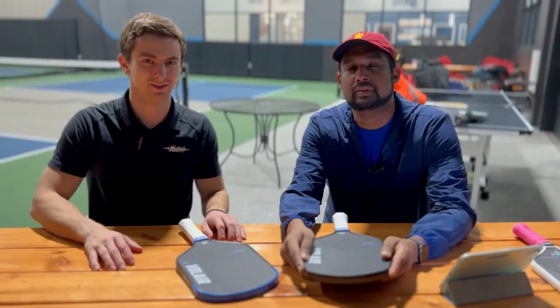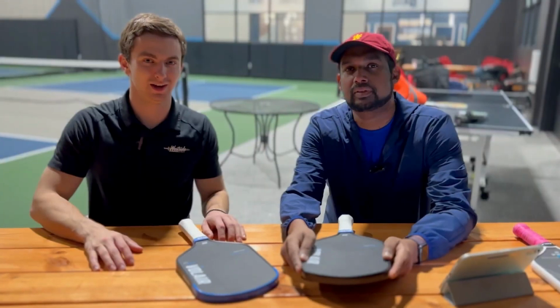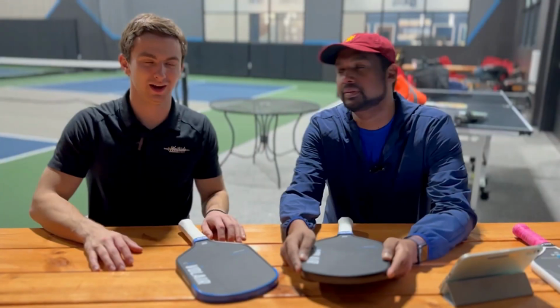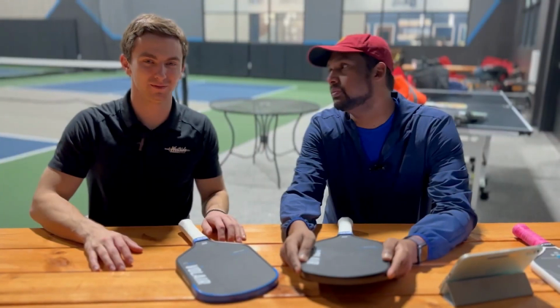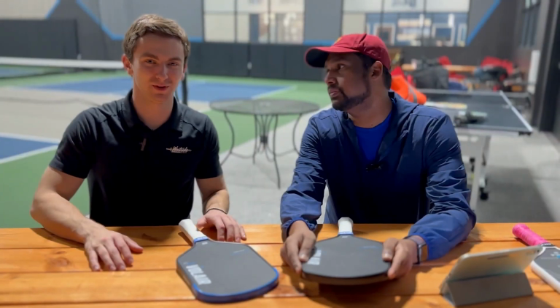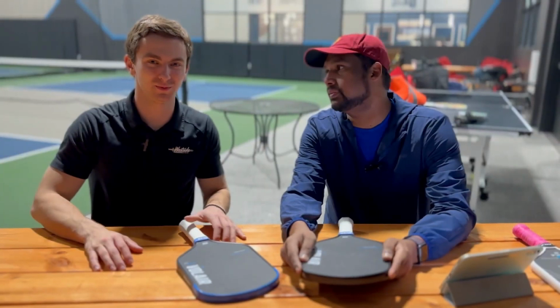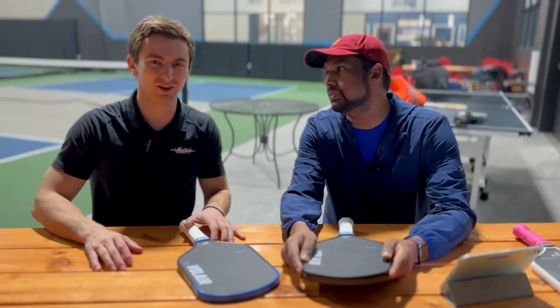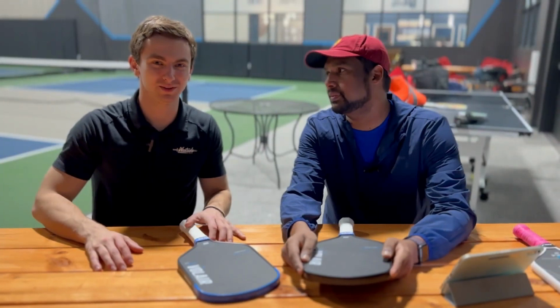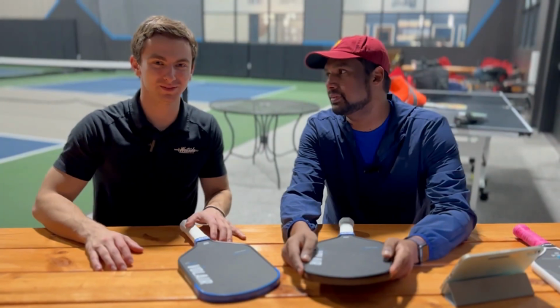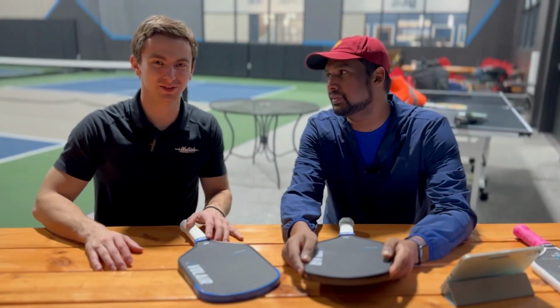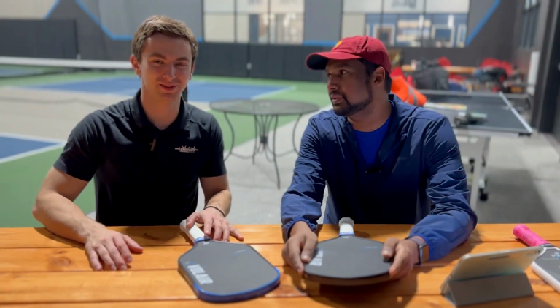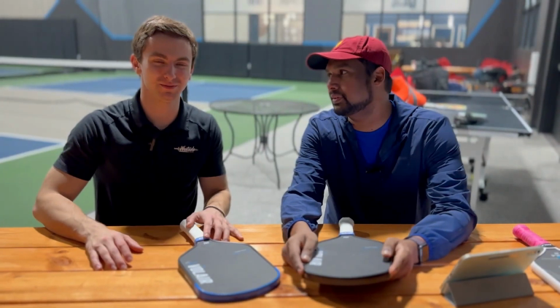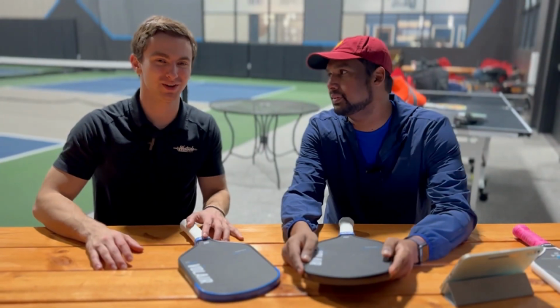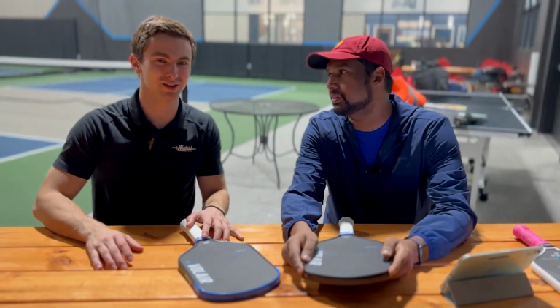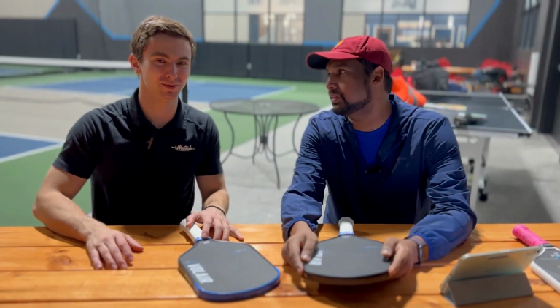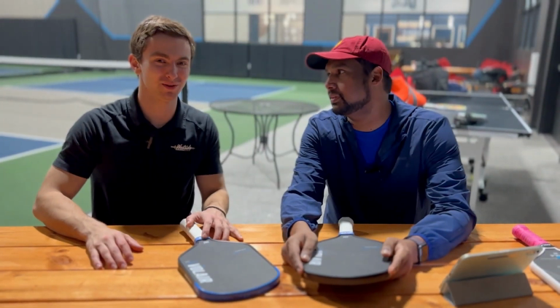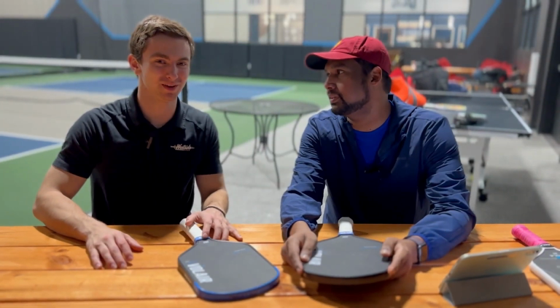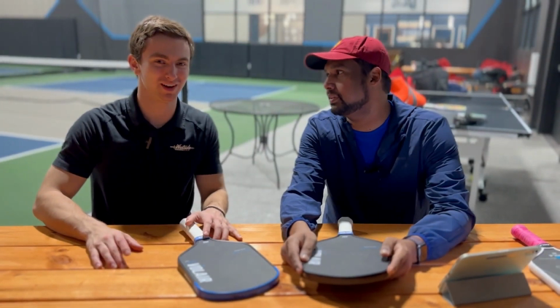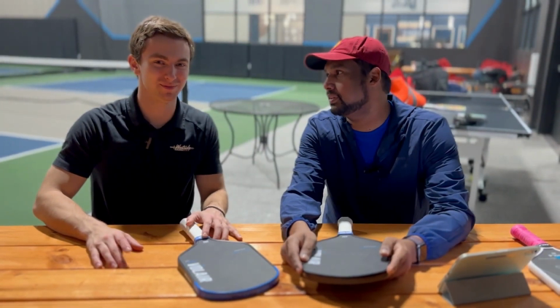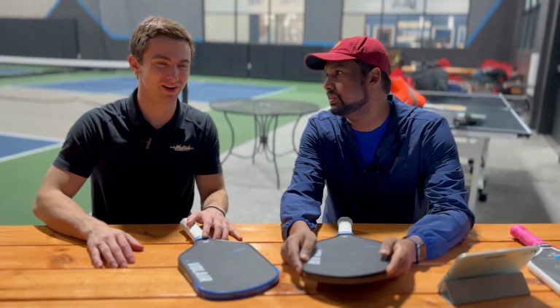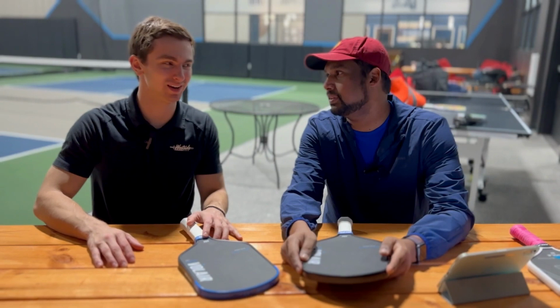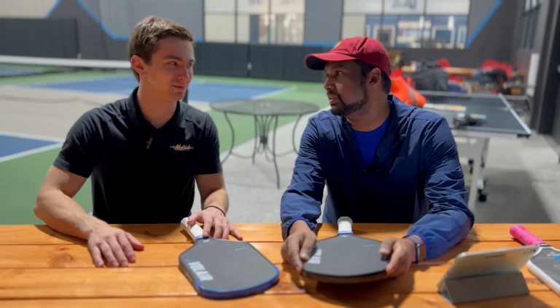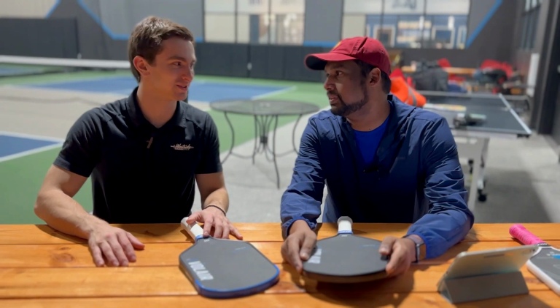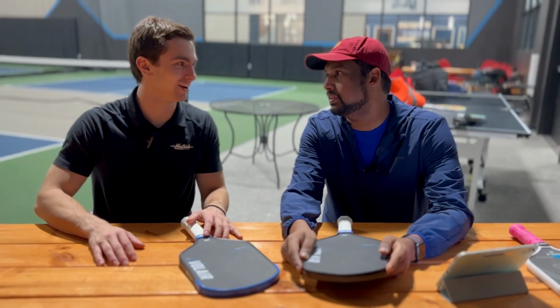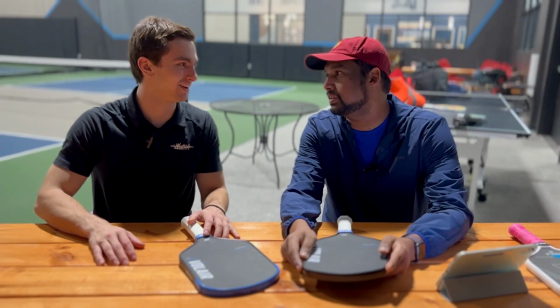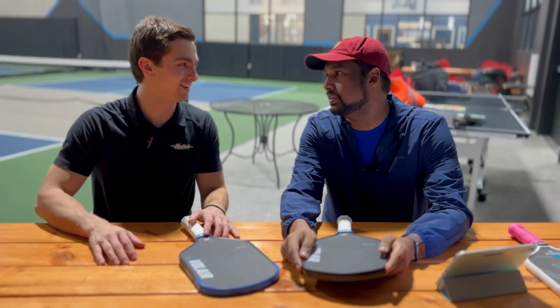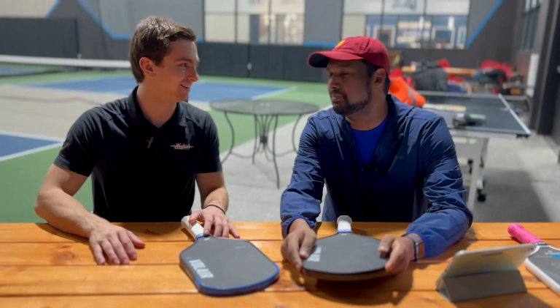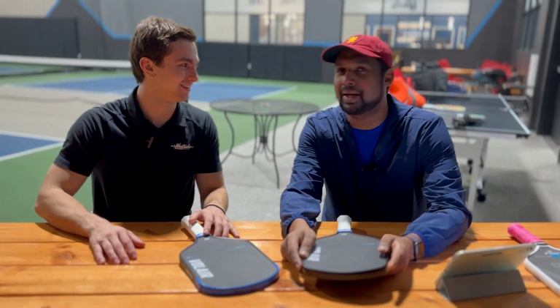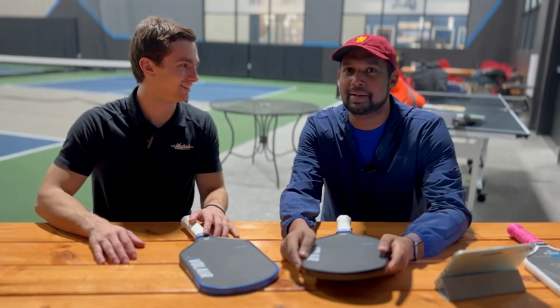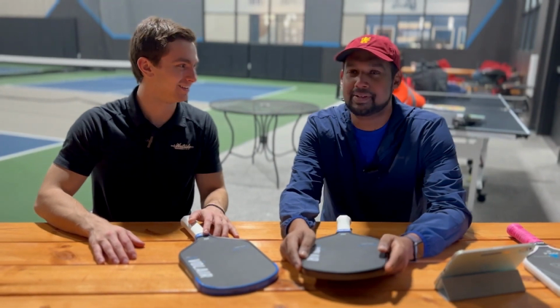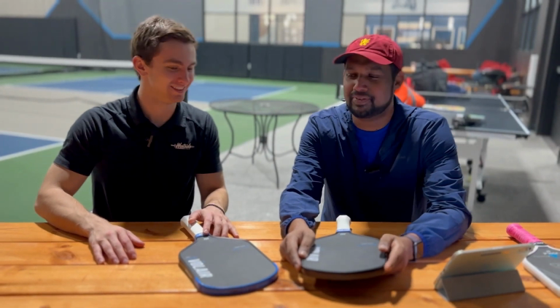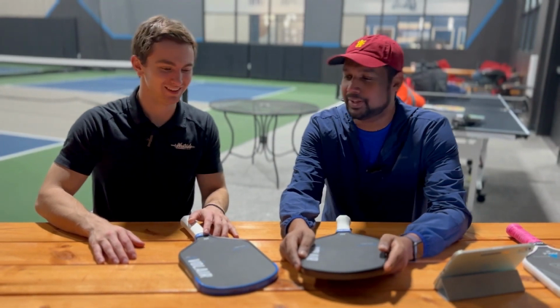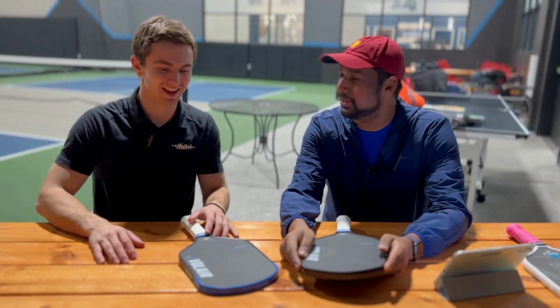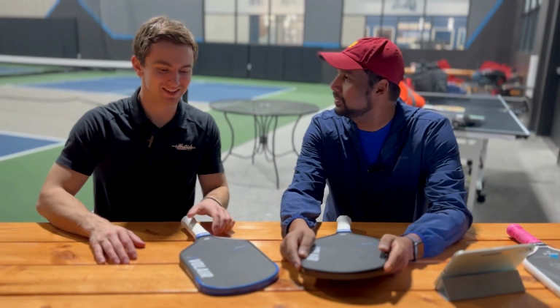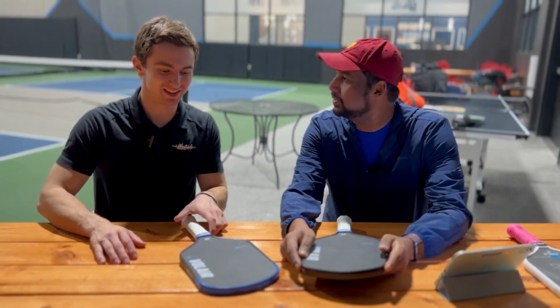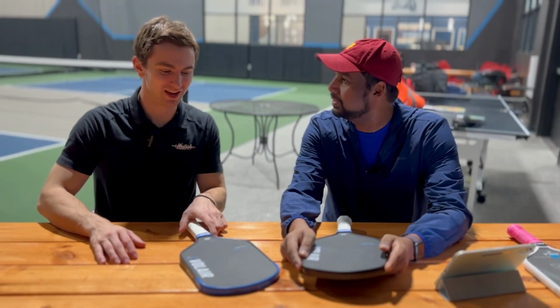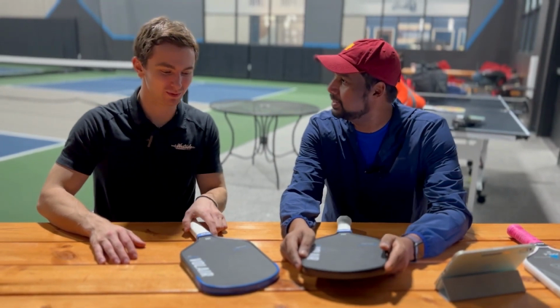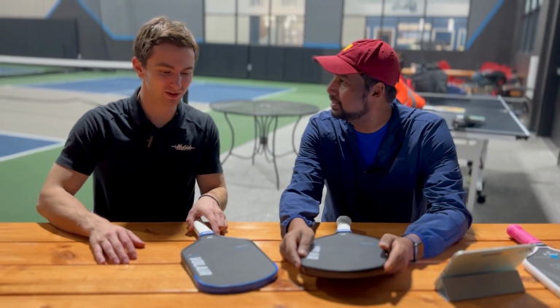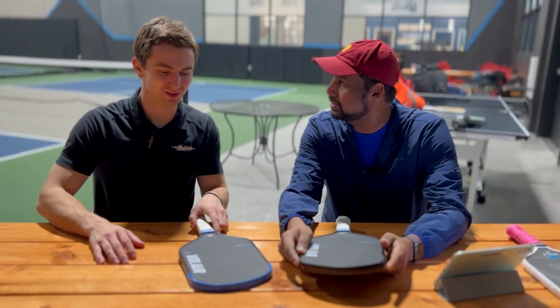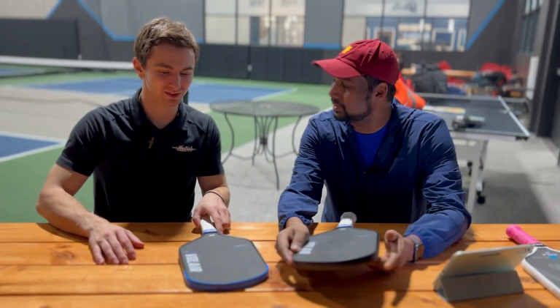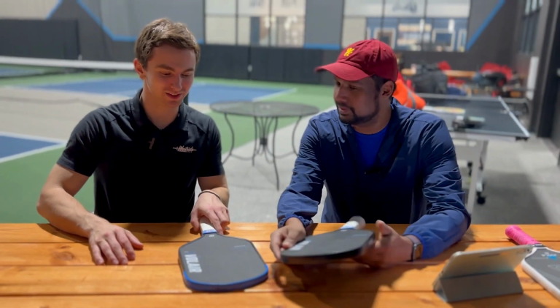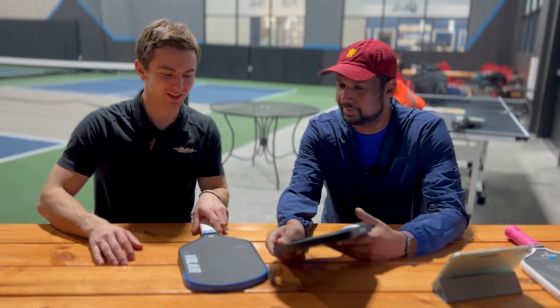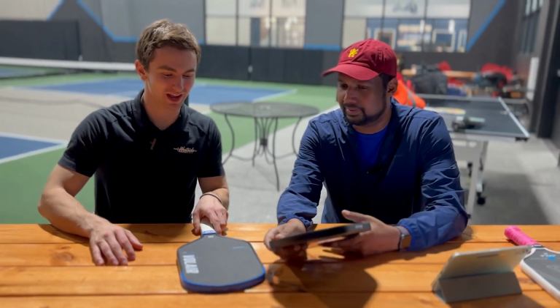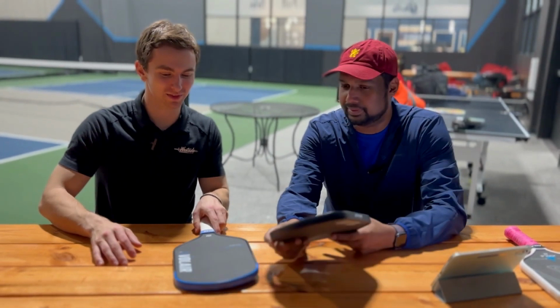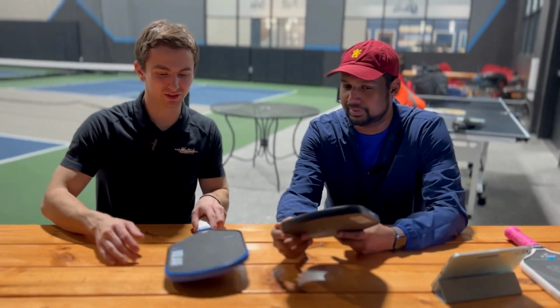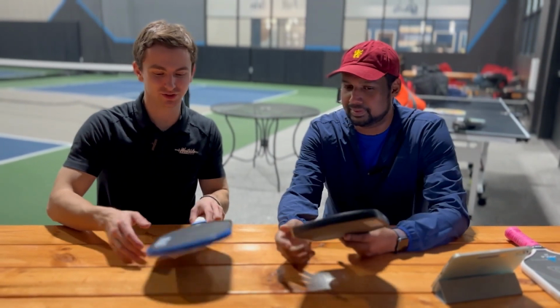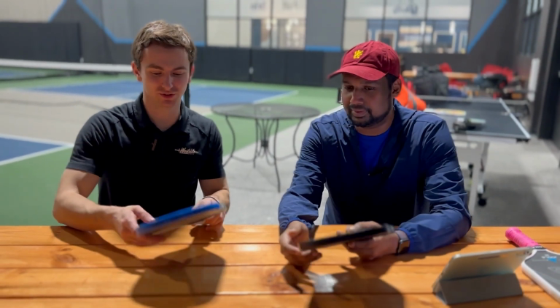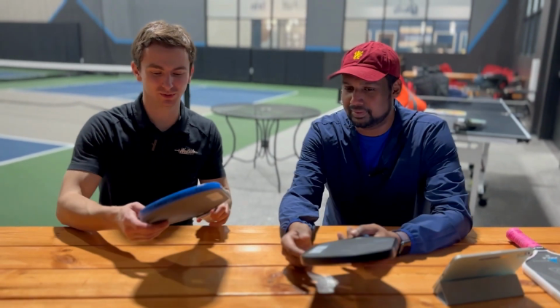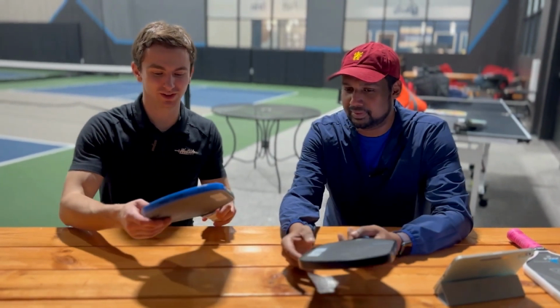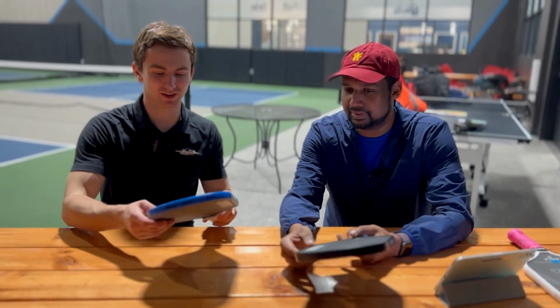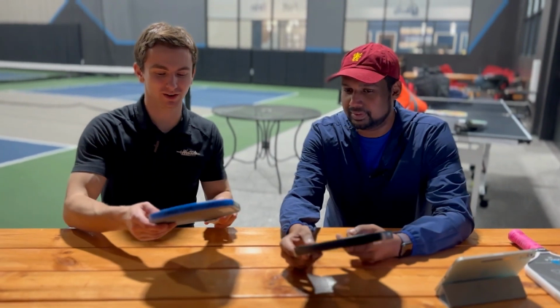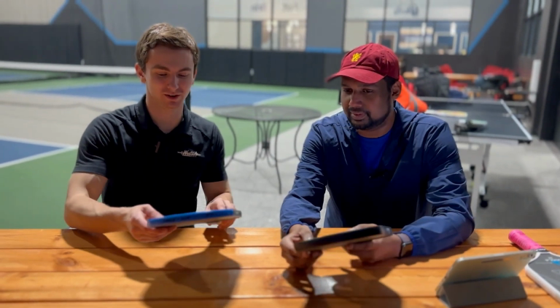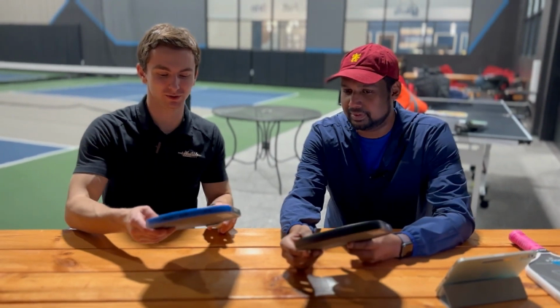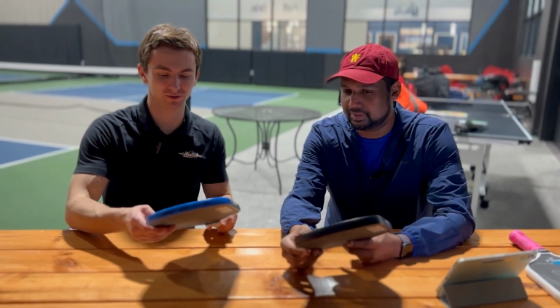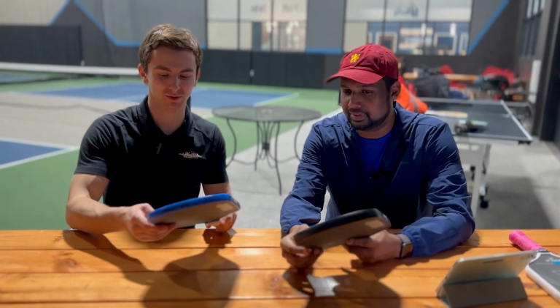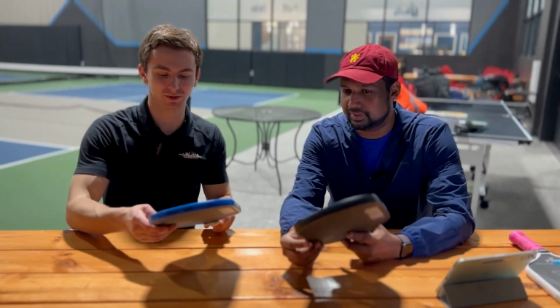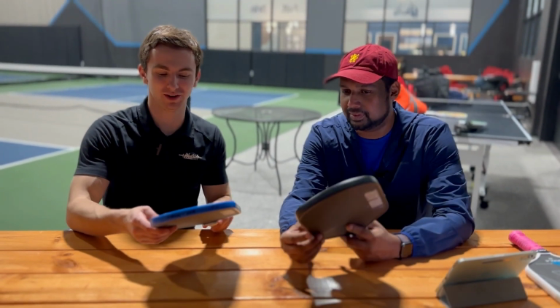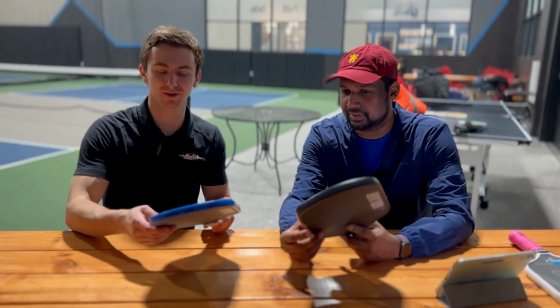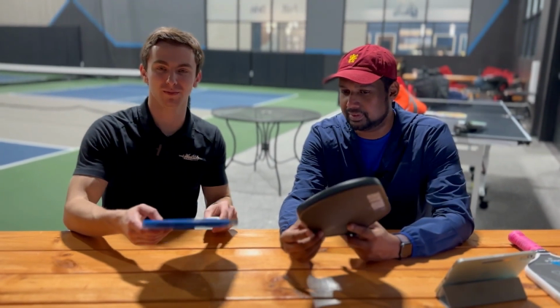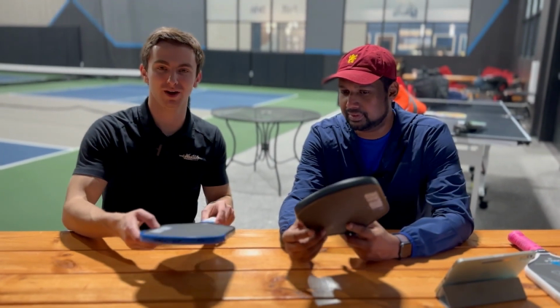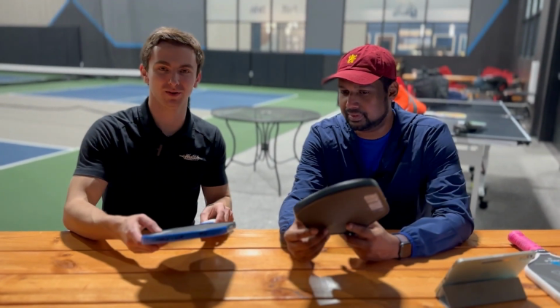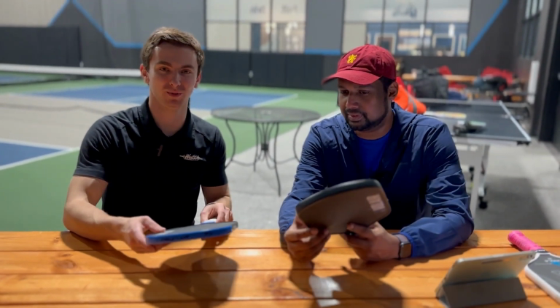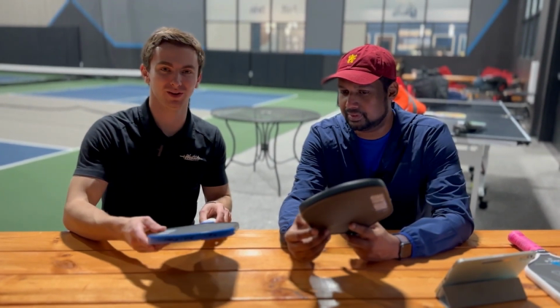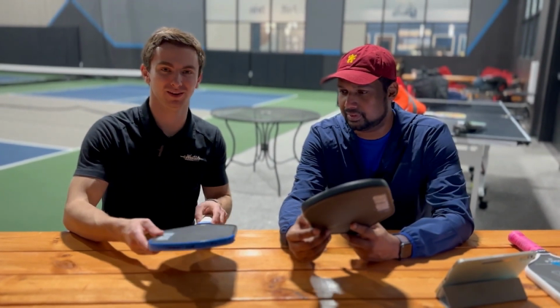Hi everyone, welcome to To Pickleball and Beyond. My name is Ryan. My name is Vino. And today we are looking at the Julian Arnold Volair Mach 1.